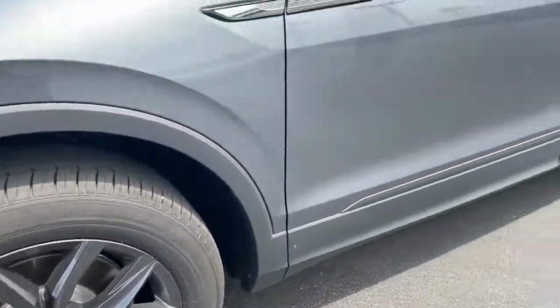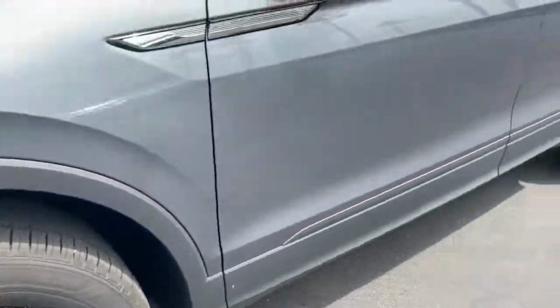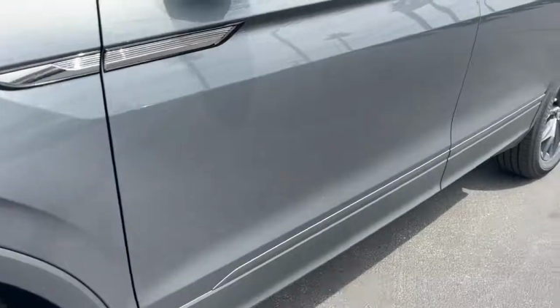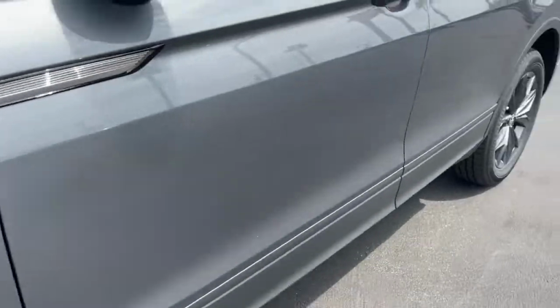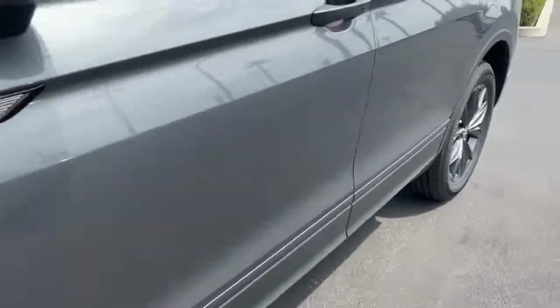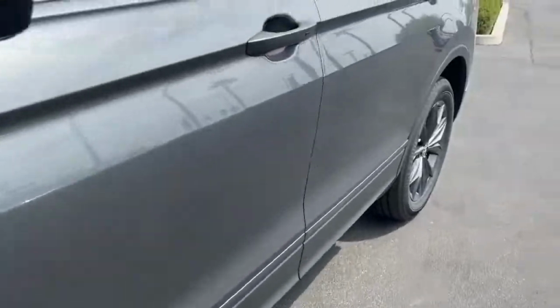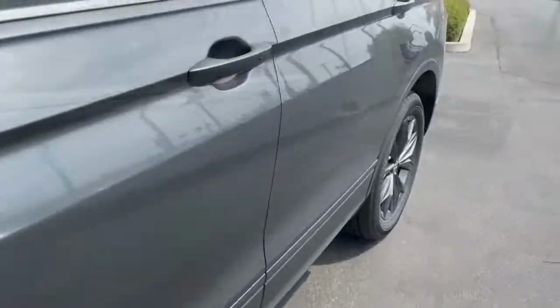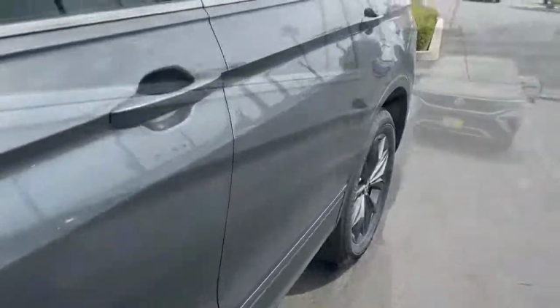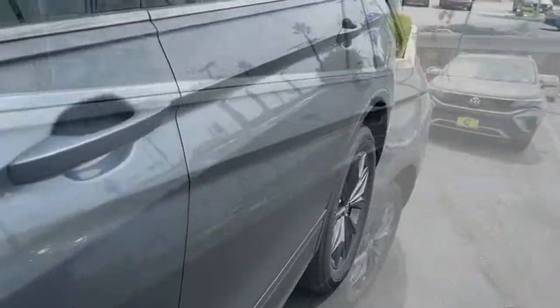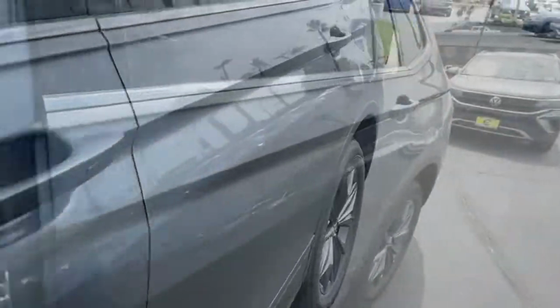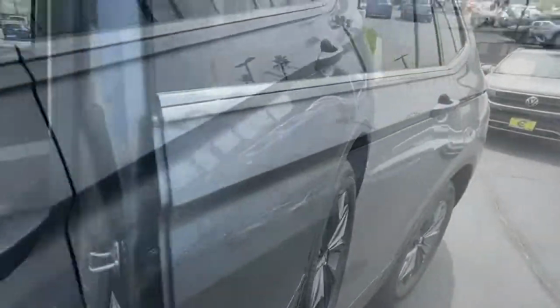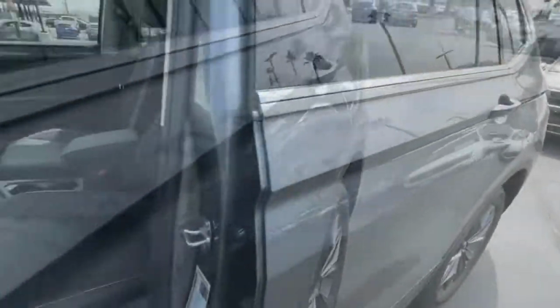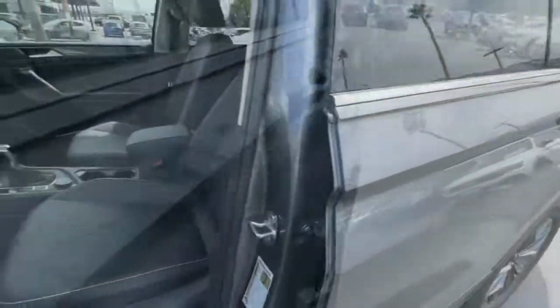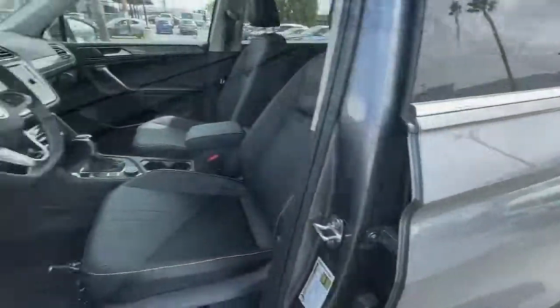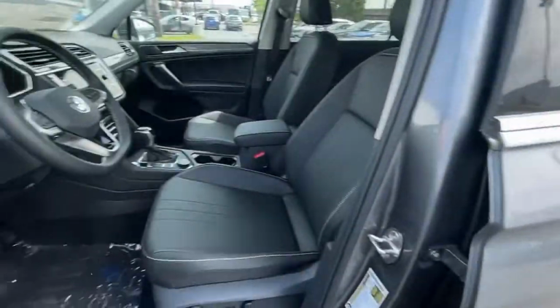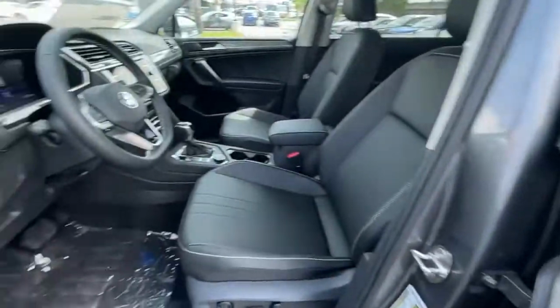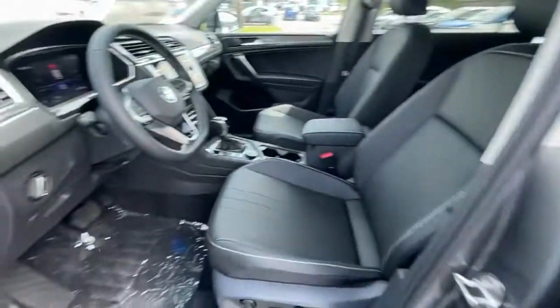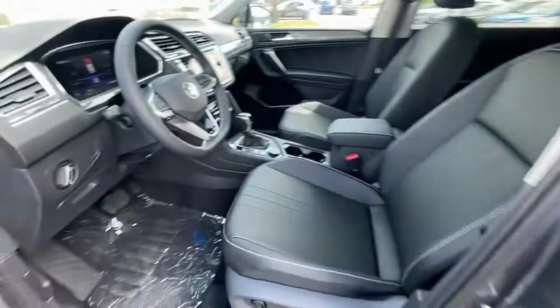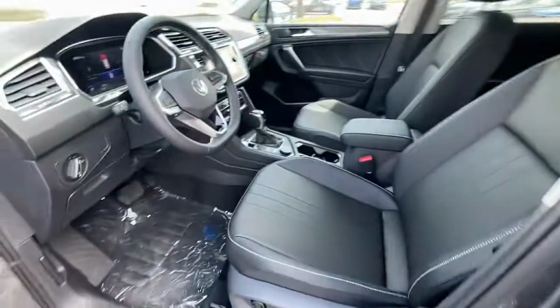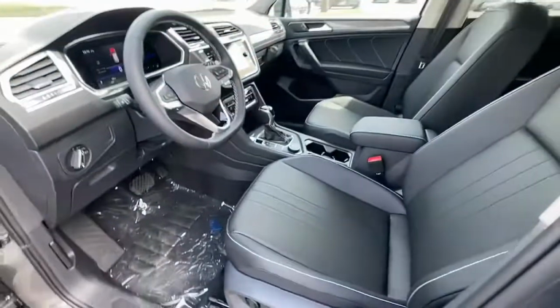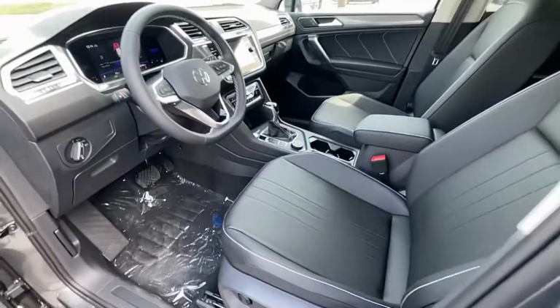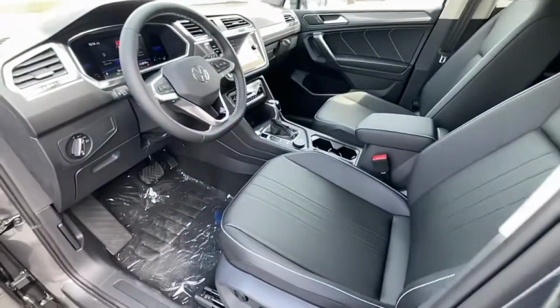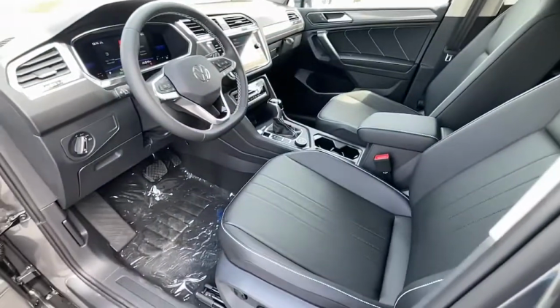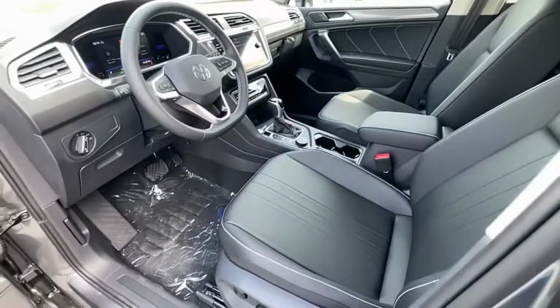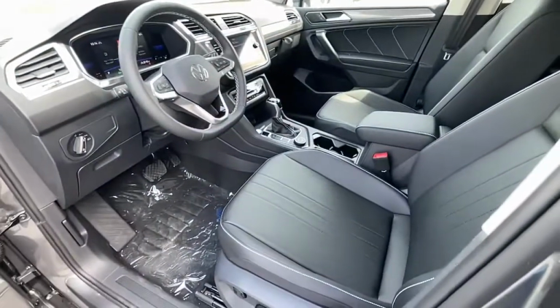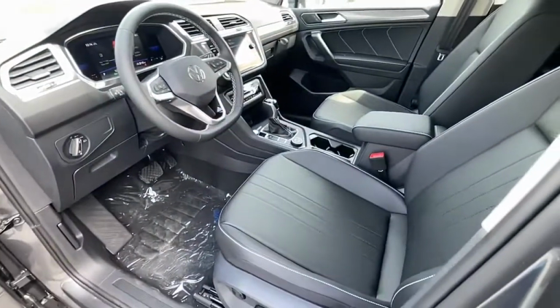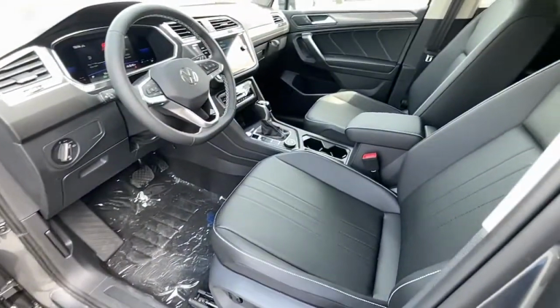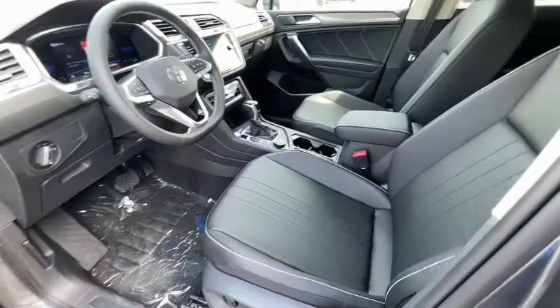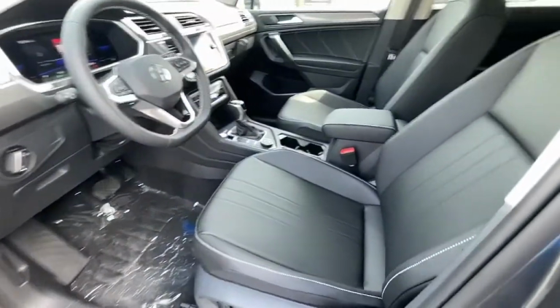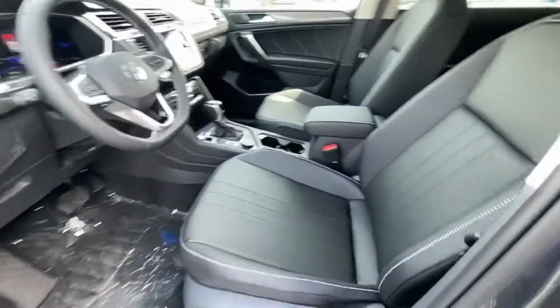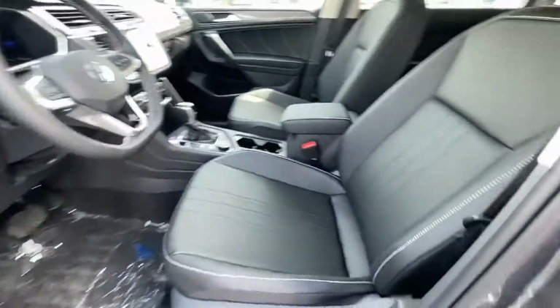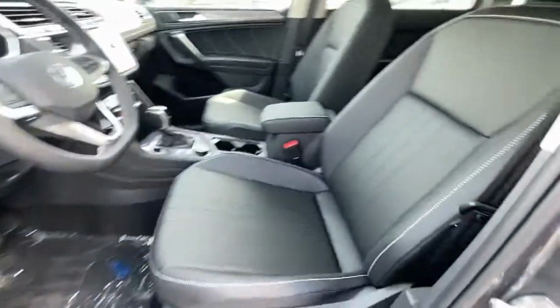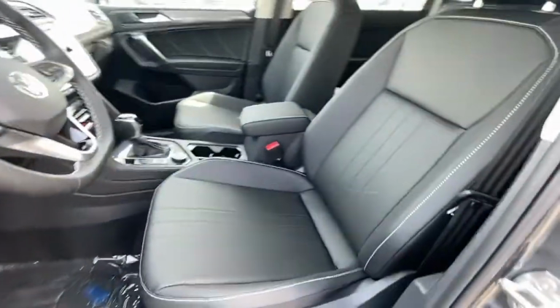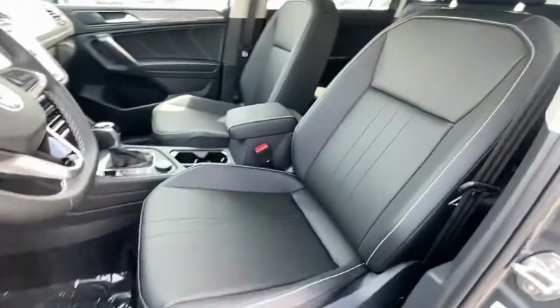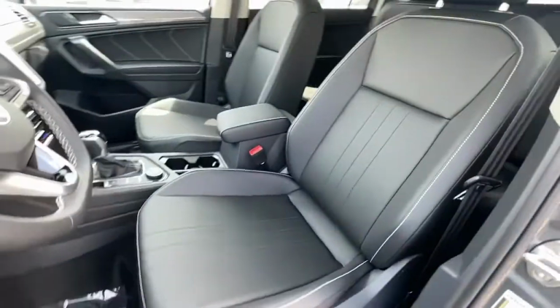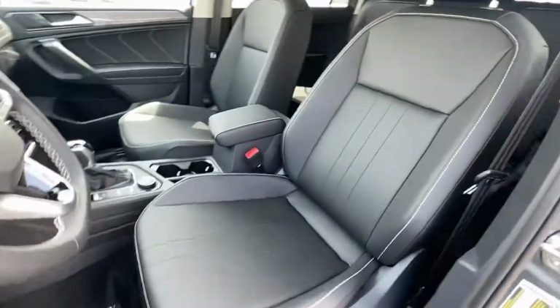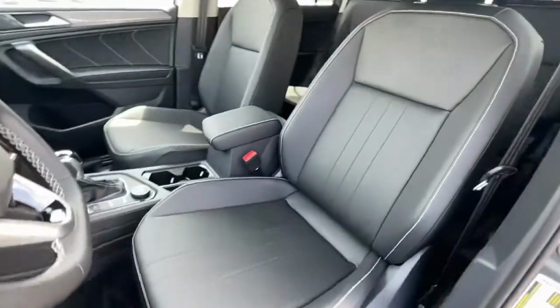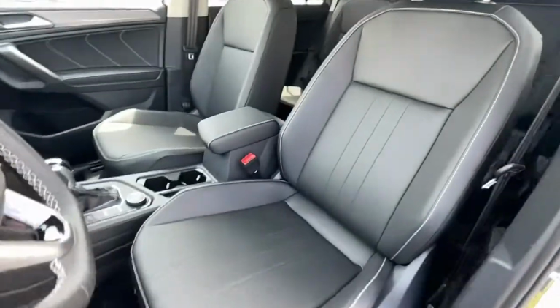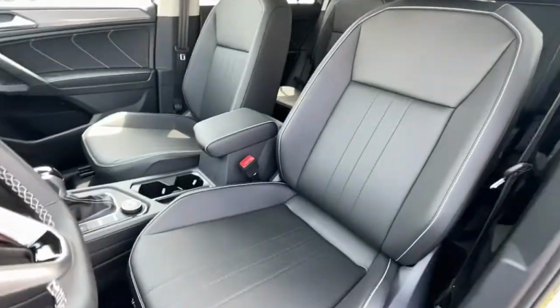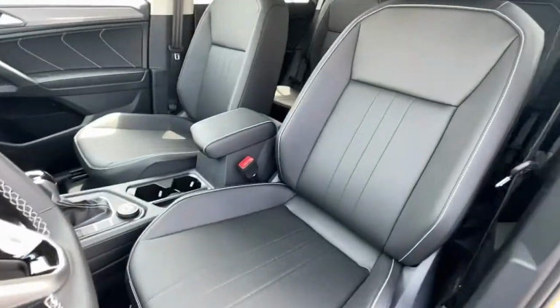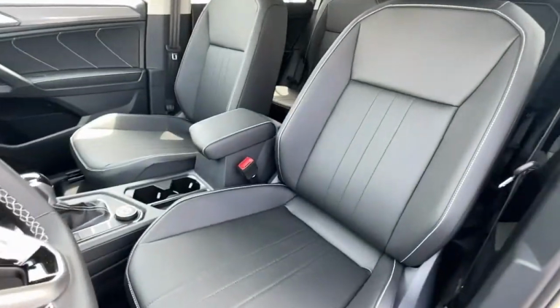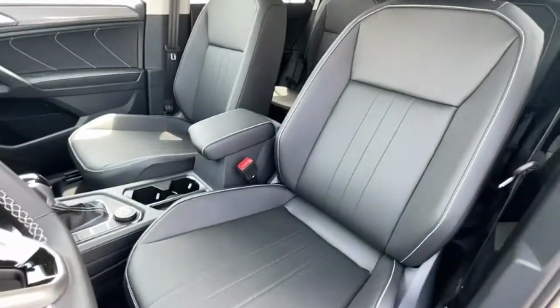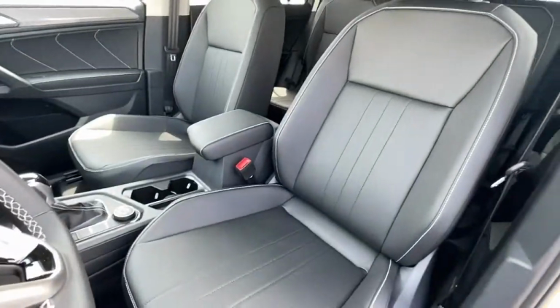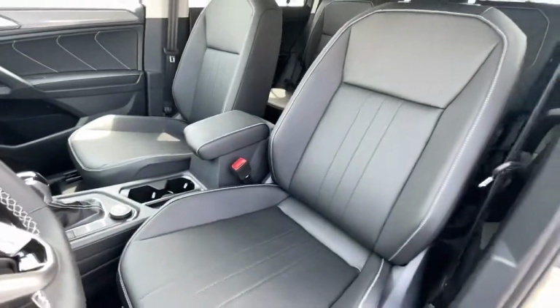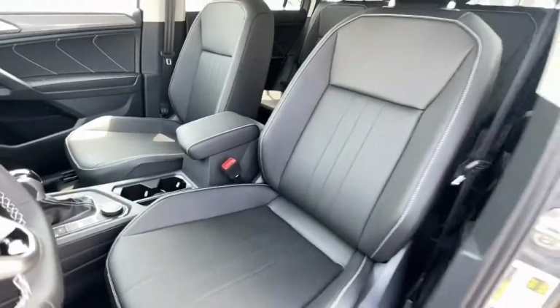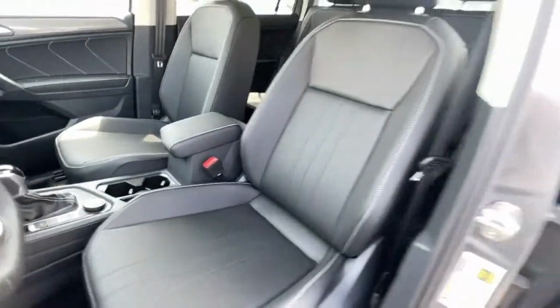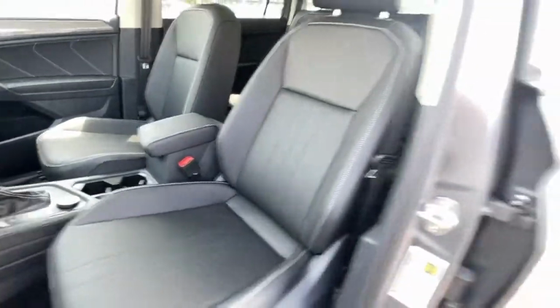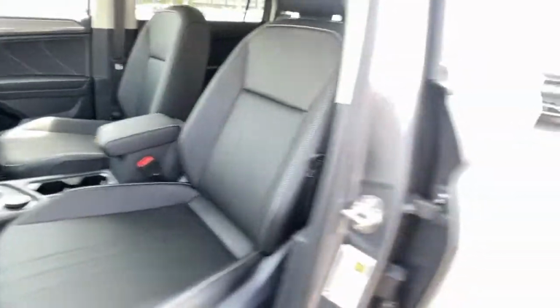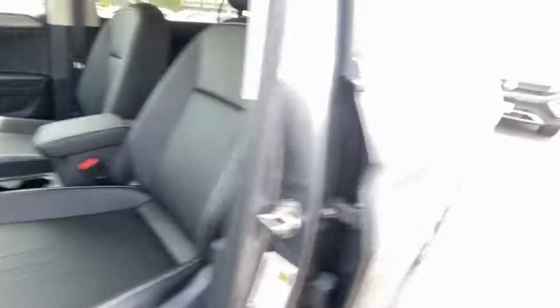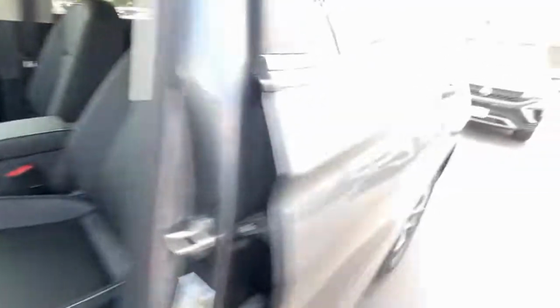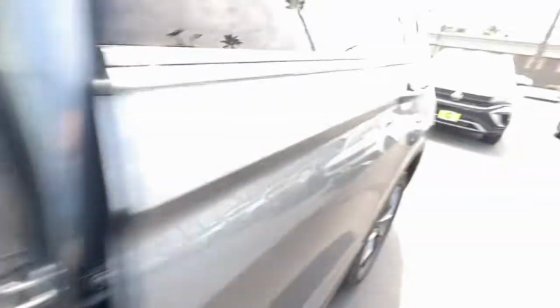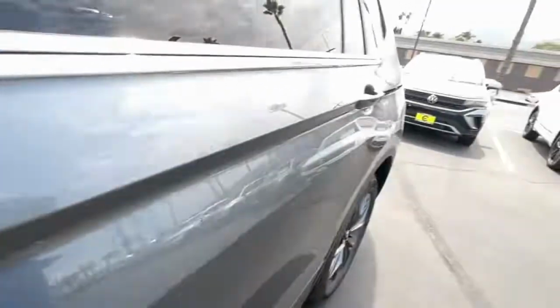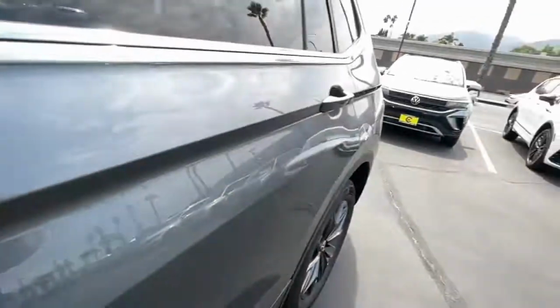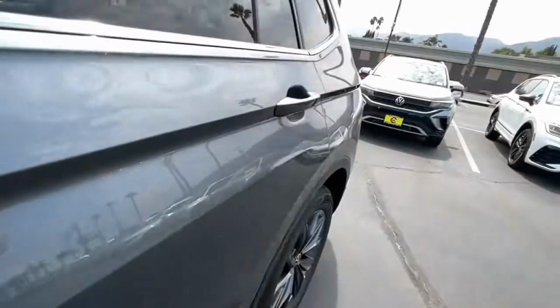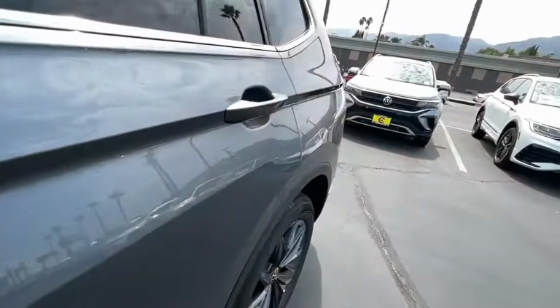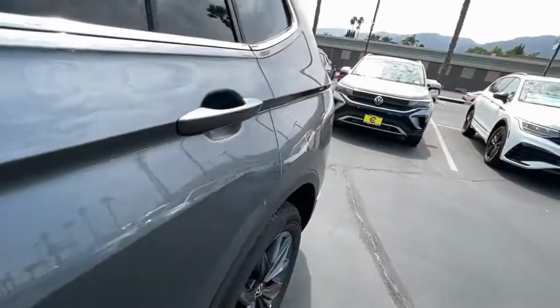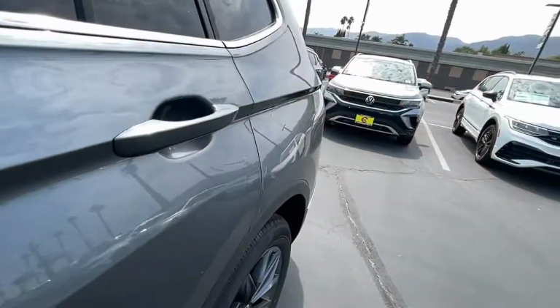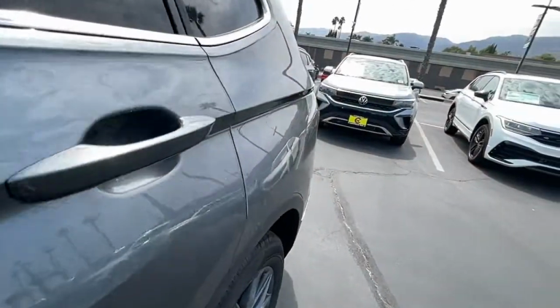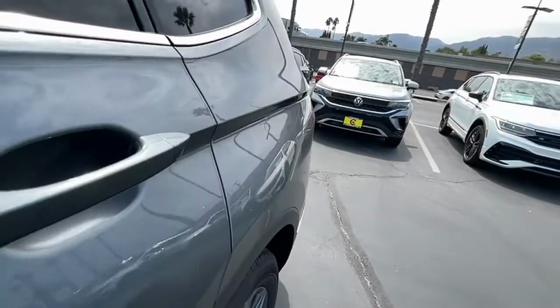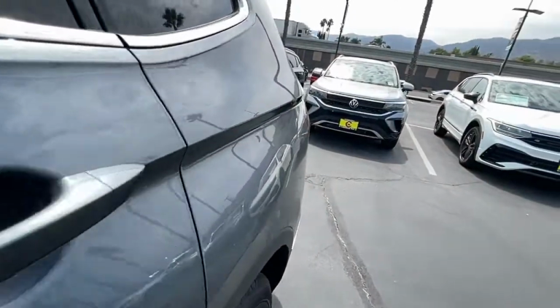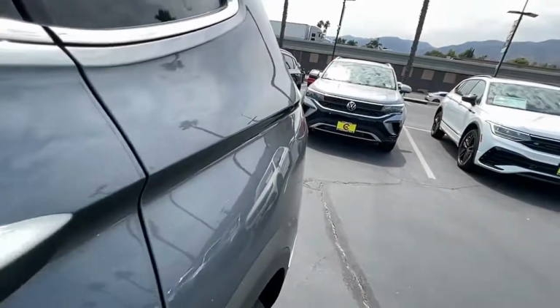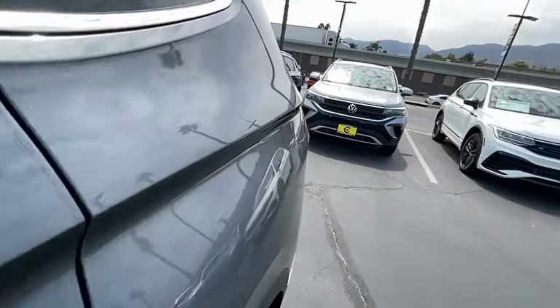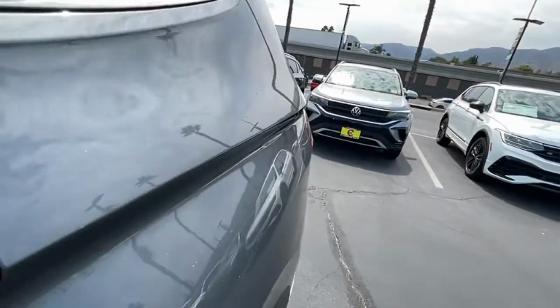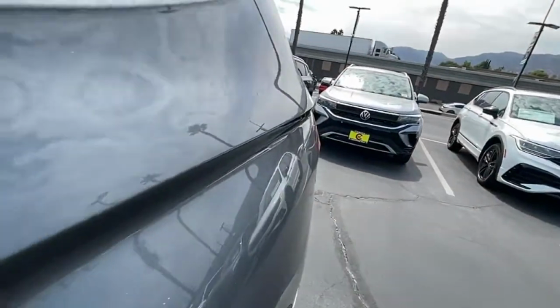Electronic stability control, dual-zone AC, power driver seat, traction control, intermittent wipers.